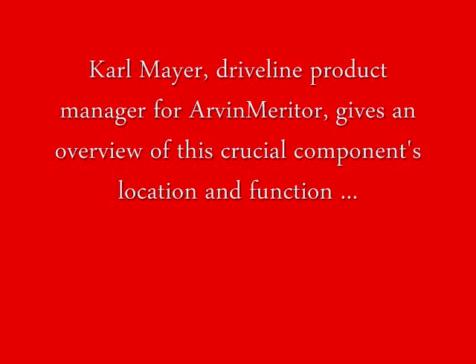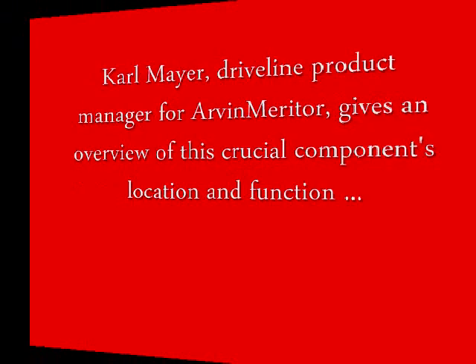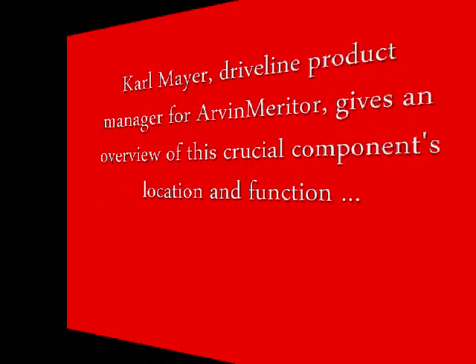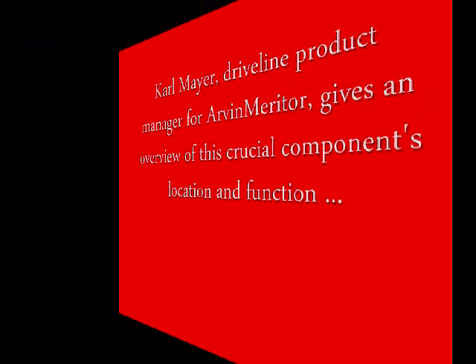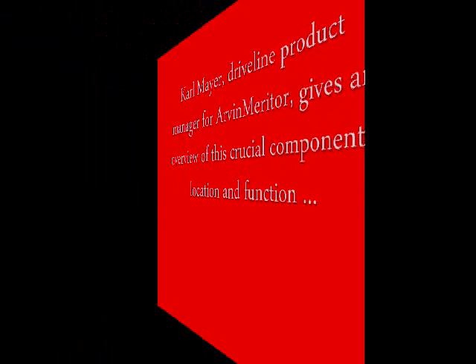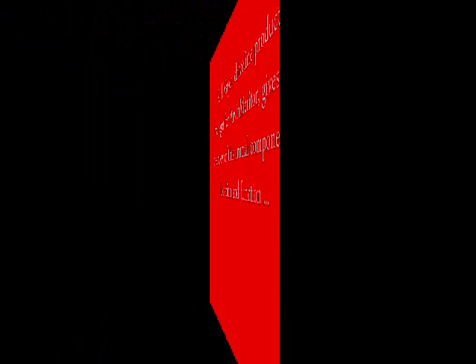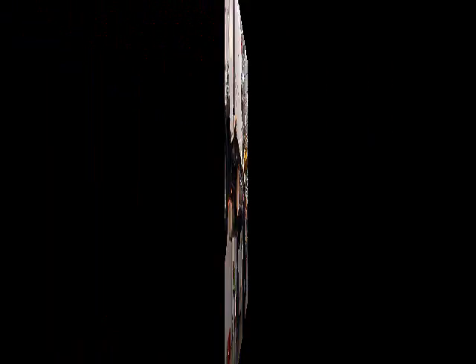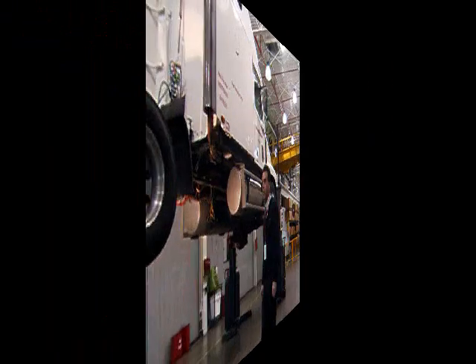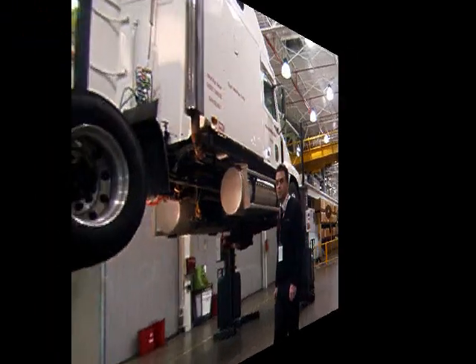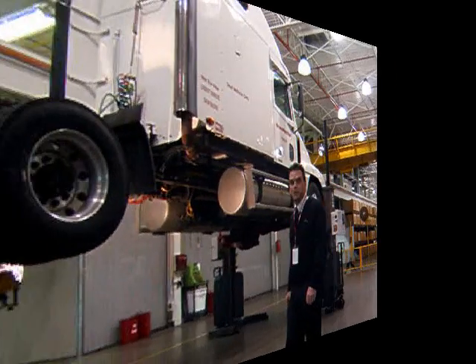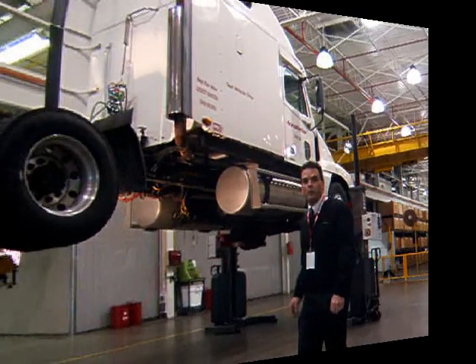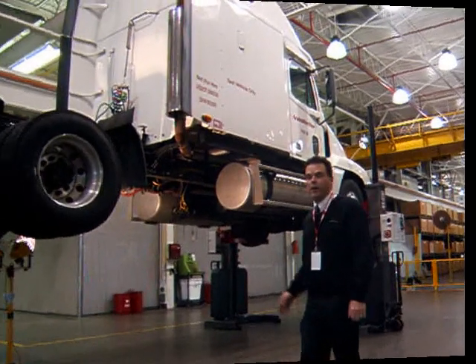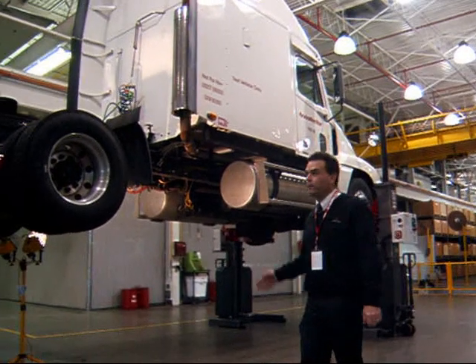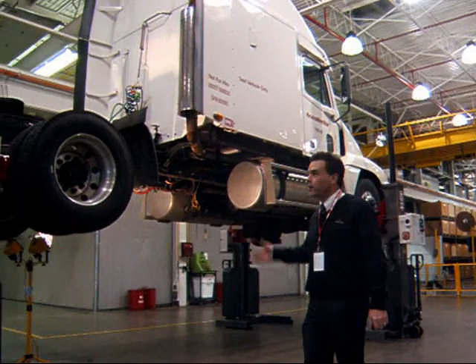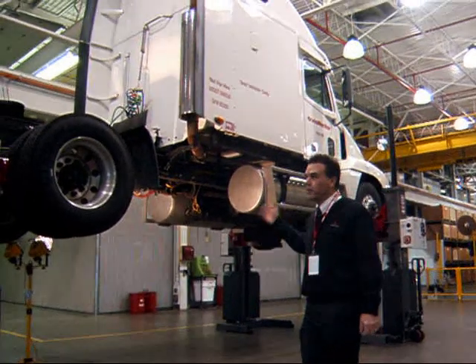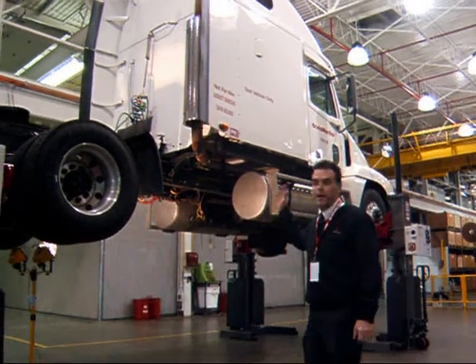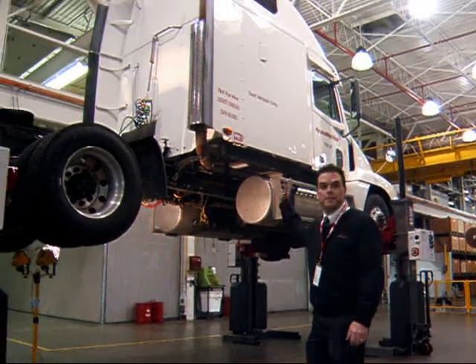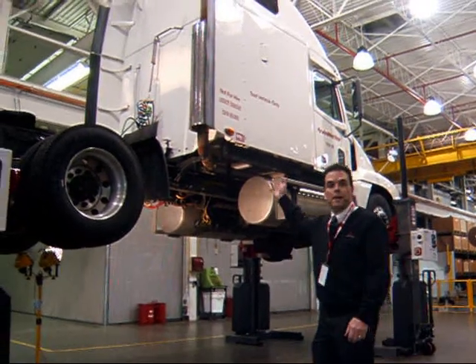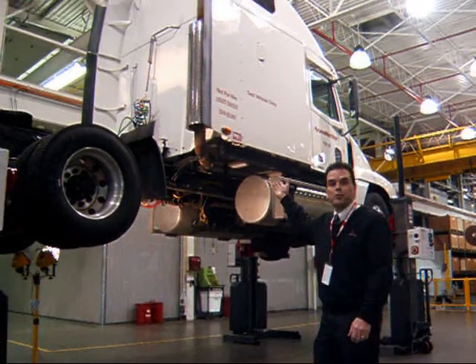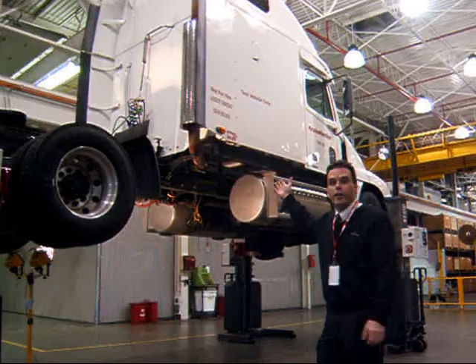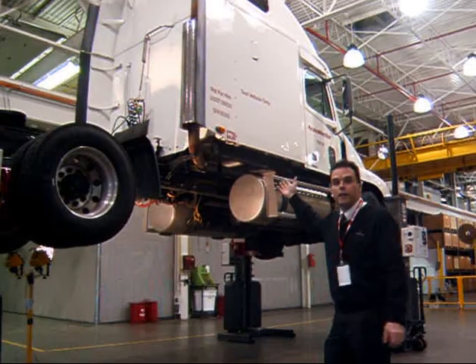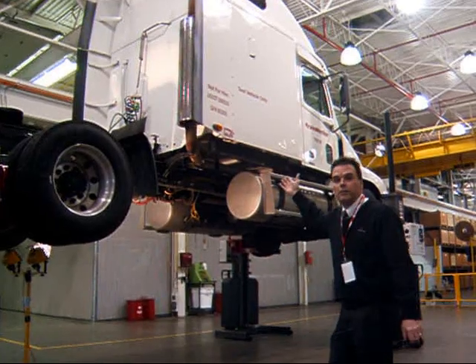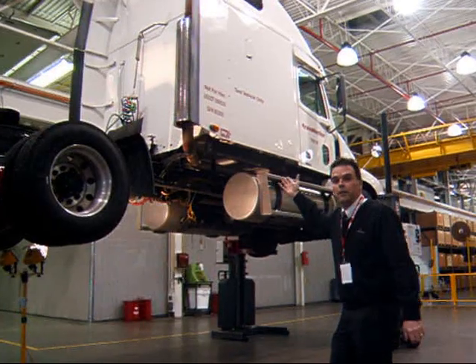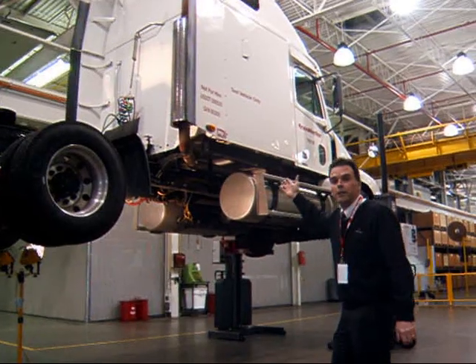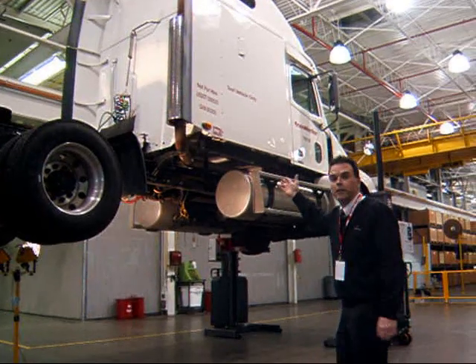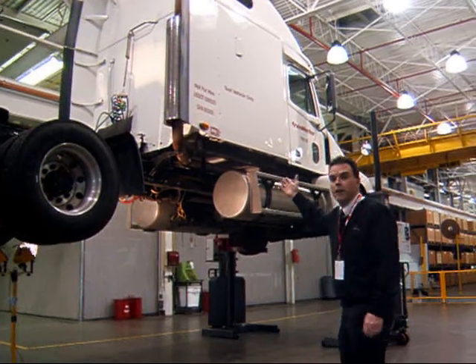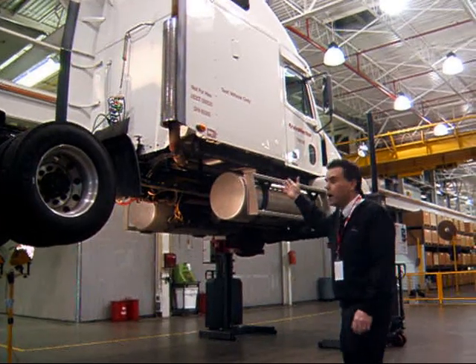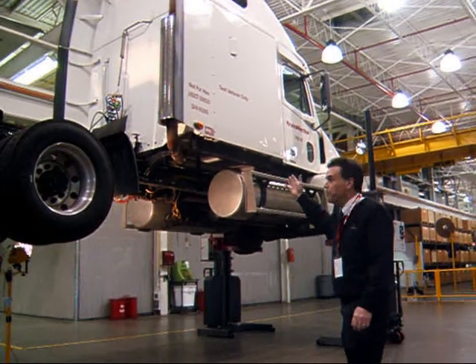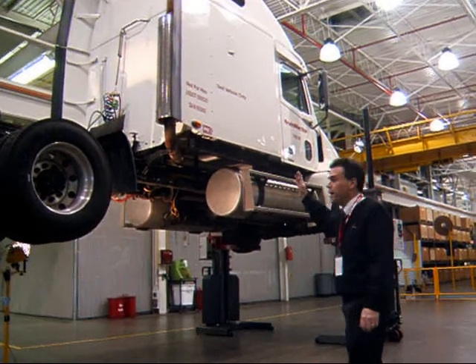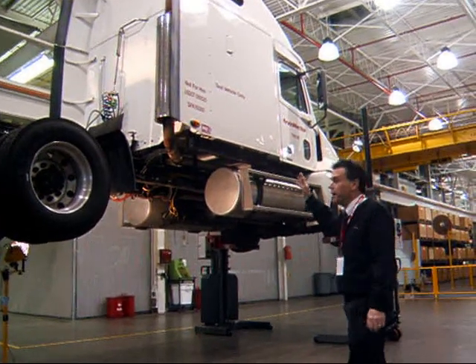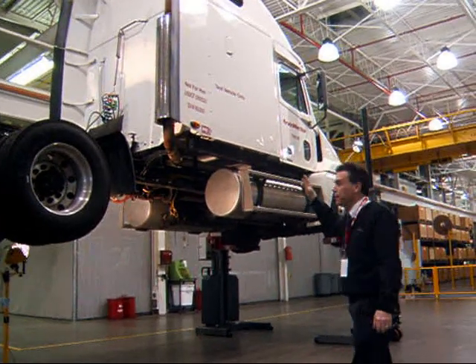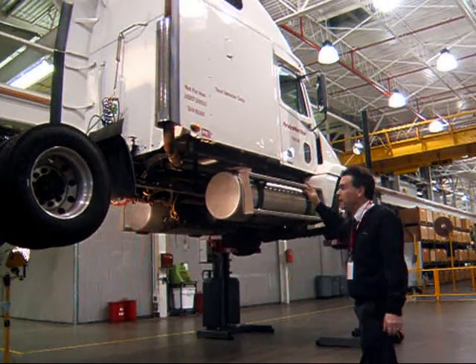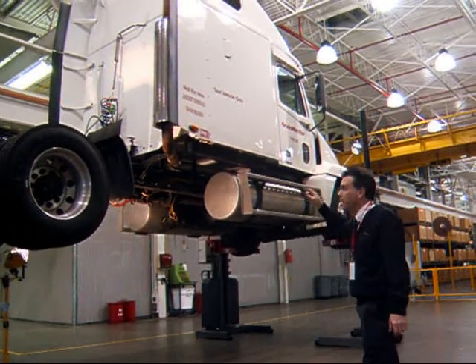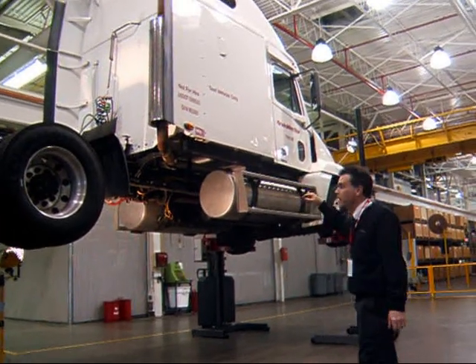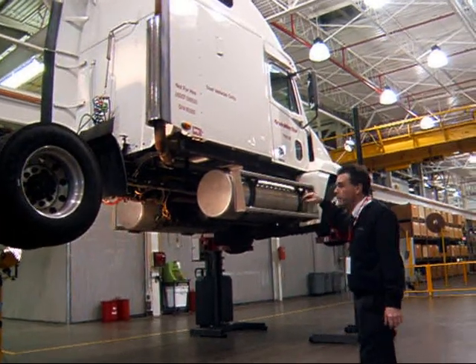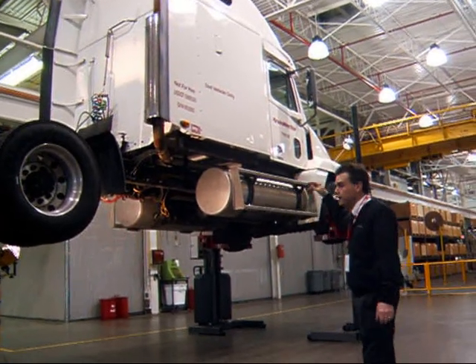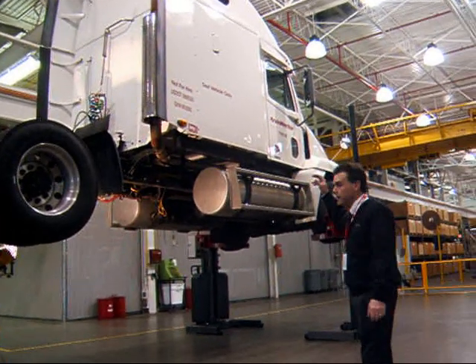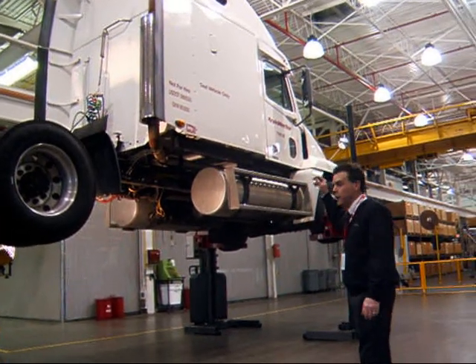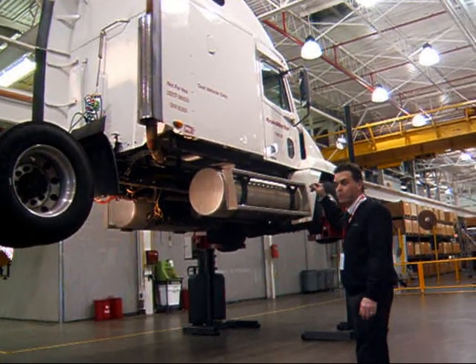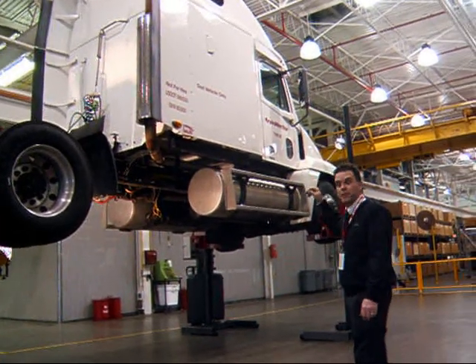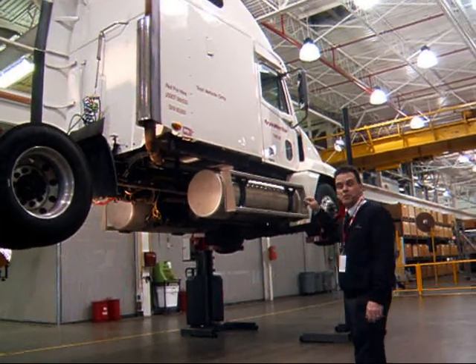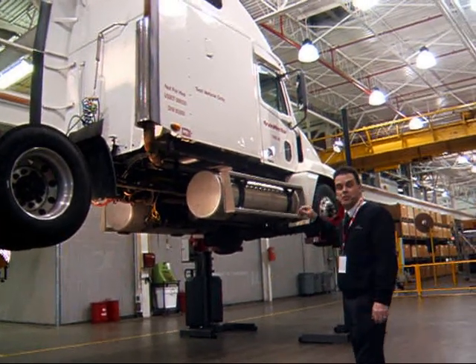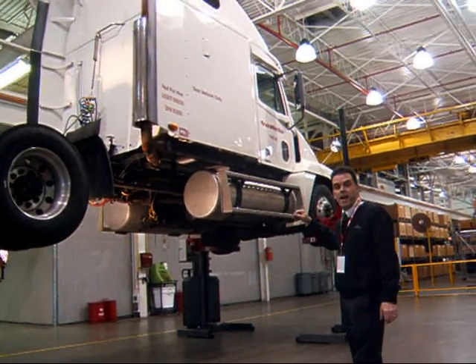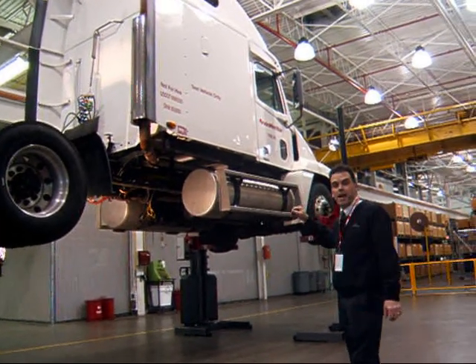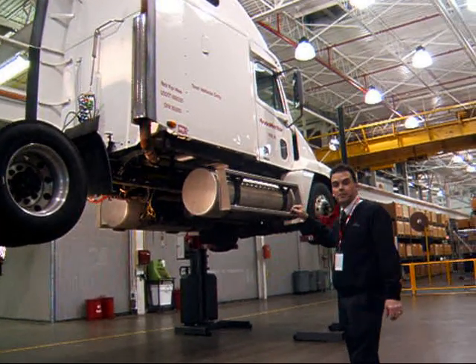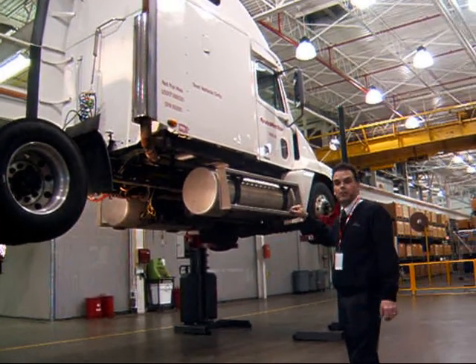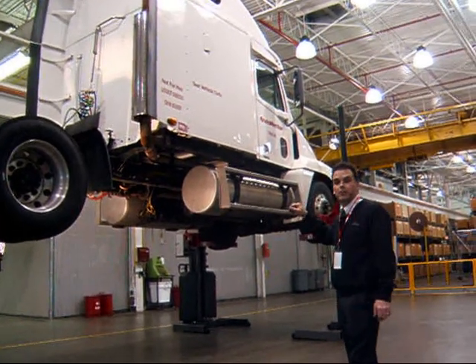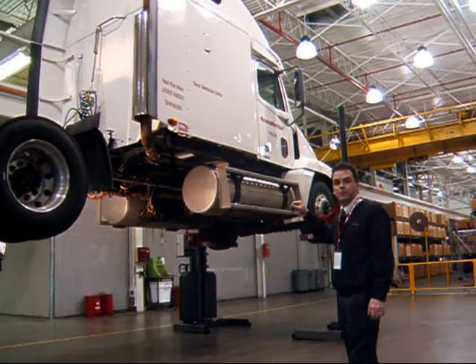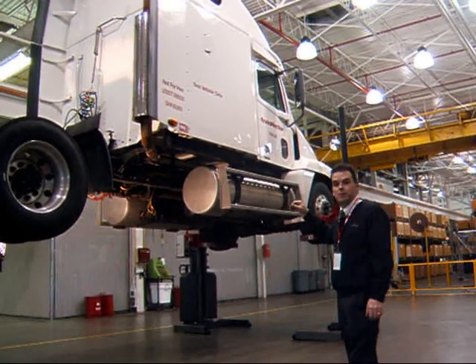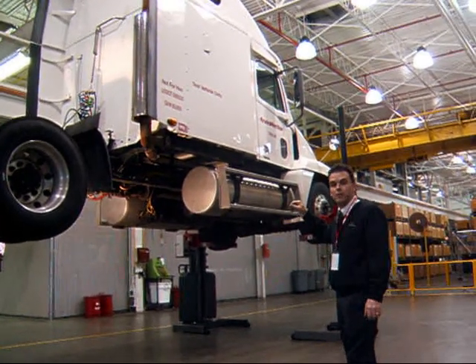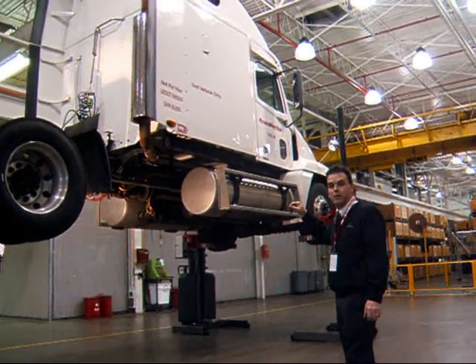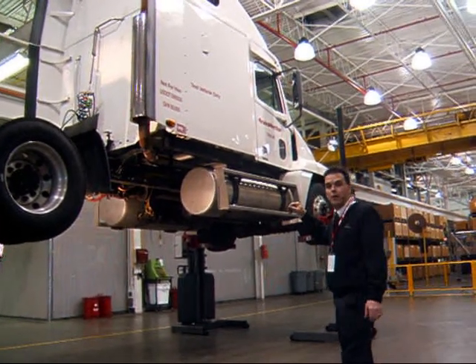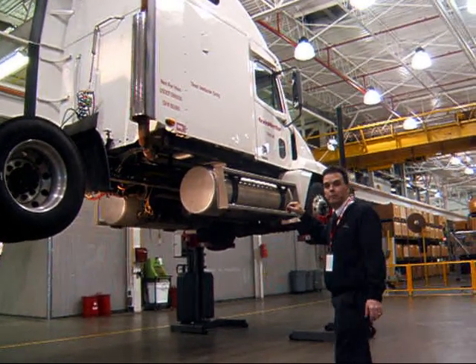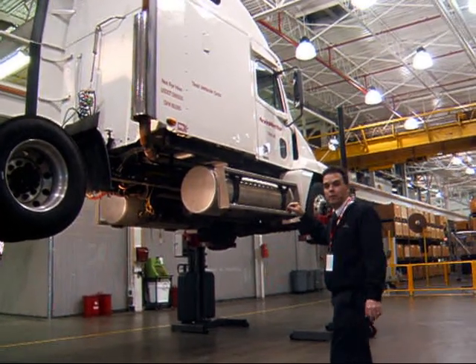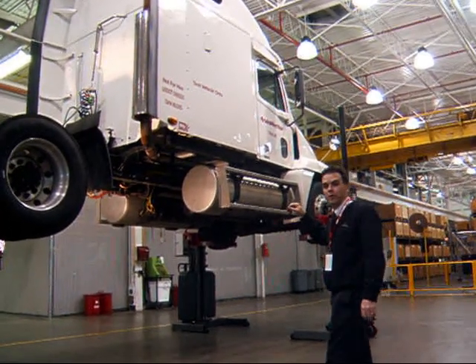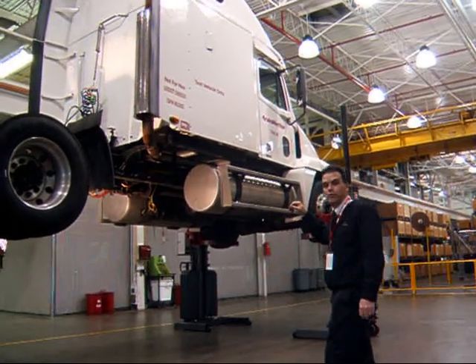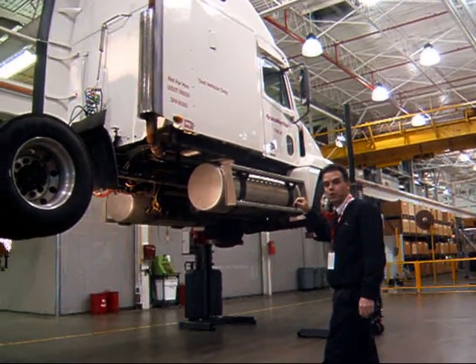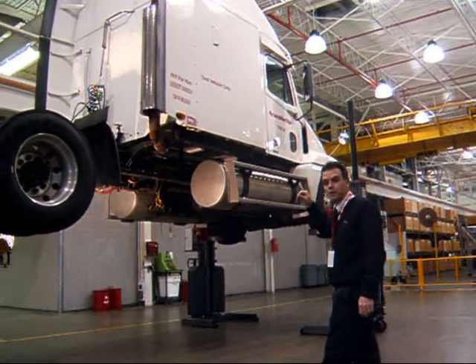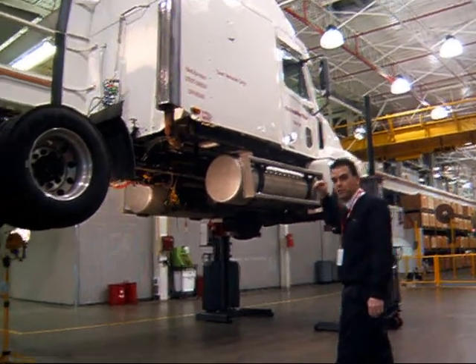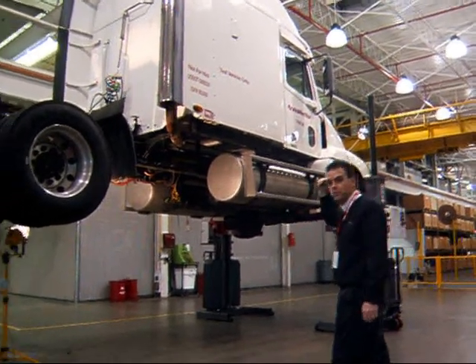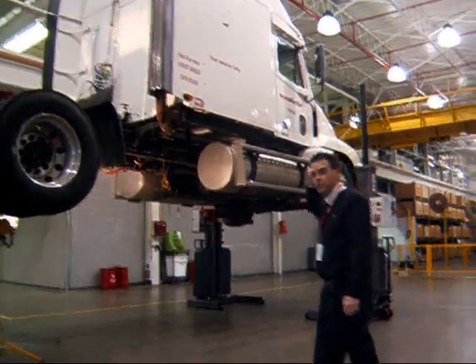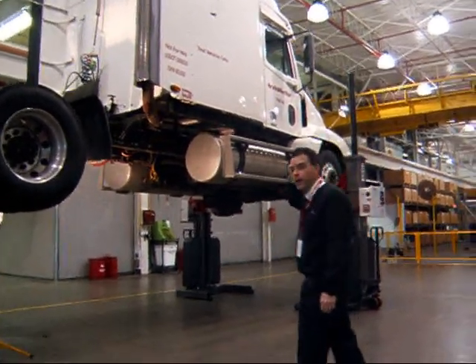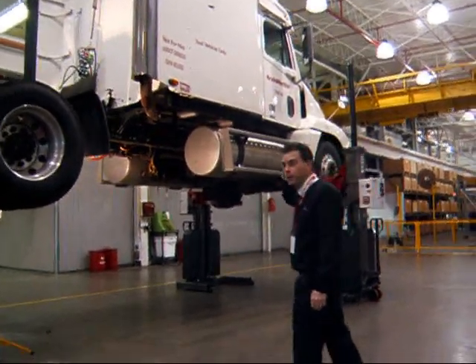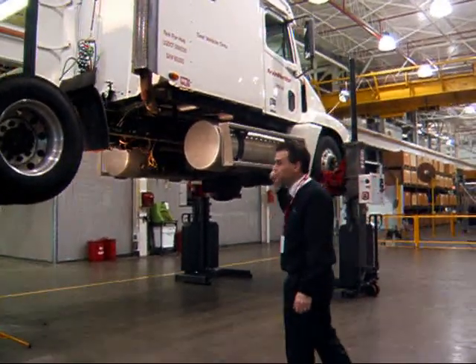You can see that we have a Class A tractor here up on the jacks here at the Arbinger Tour Test Garage.